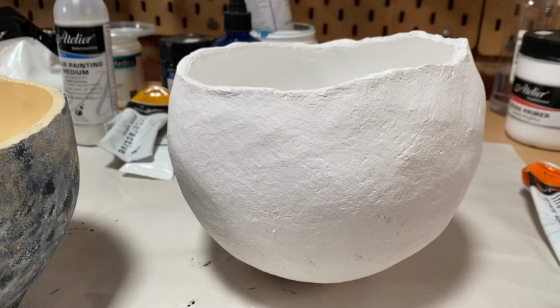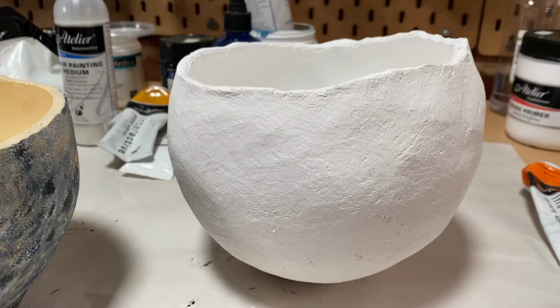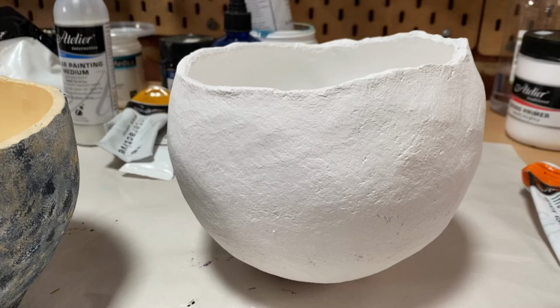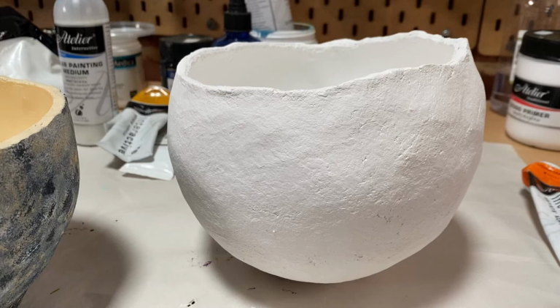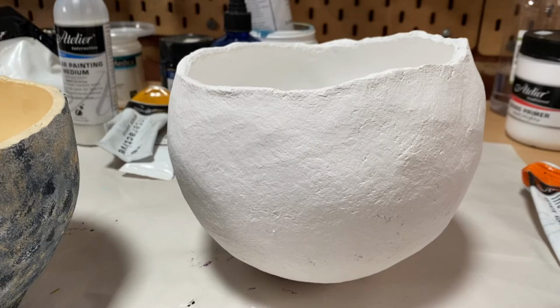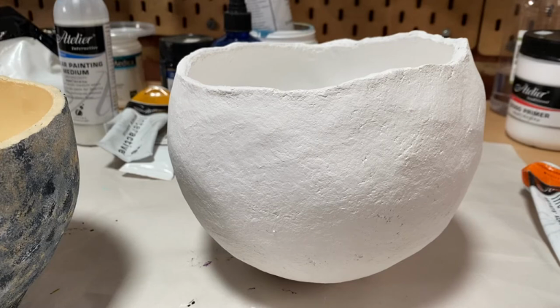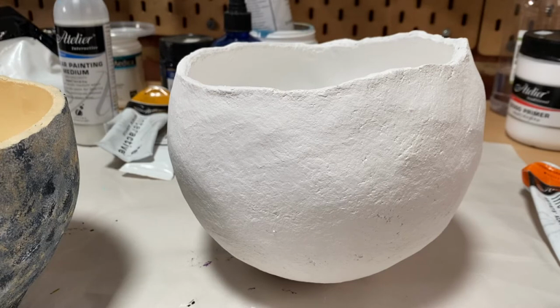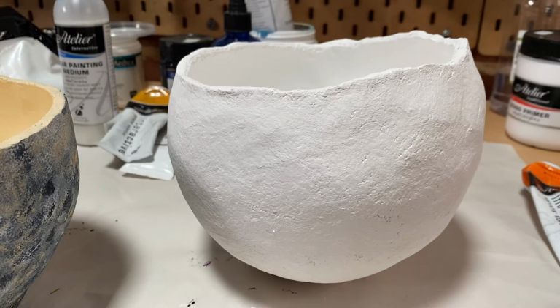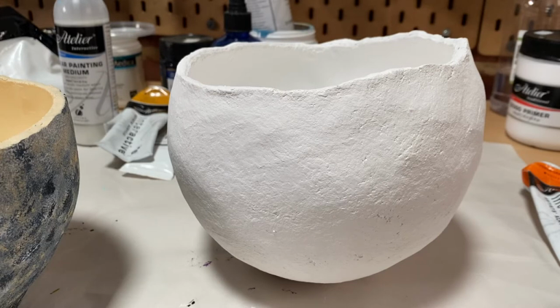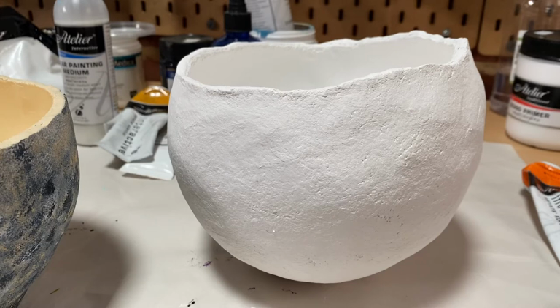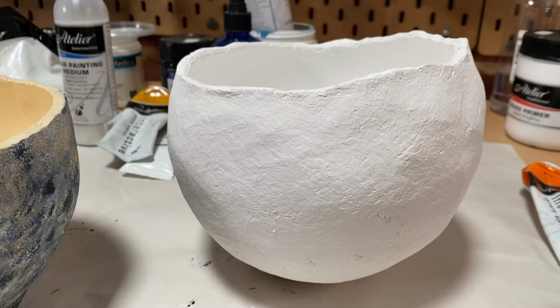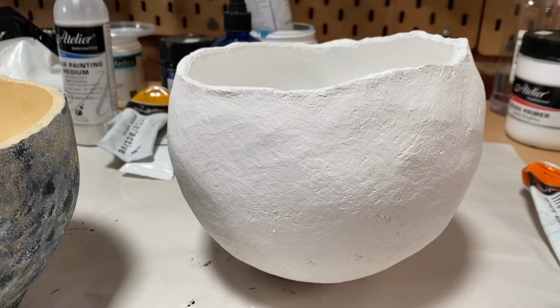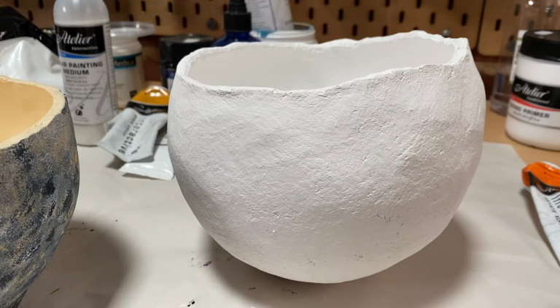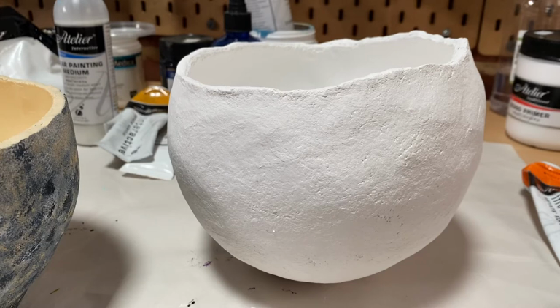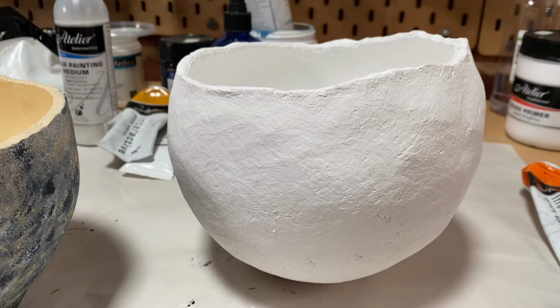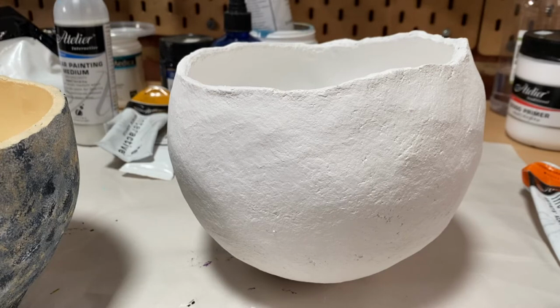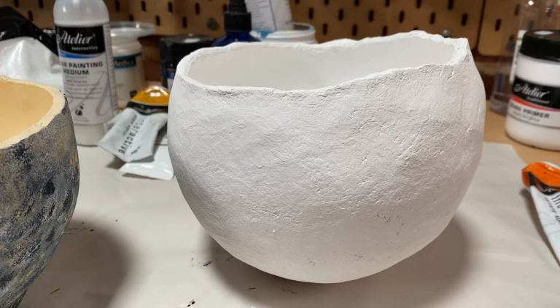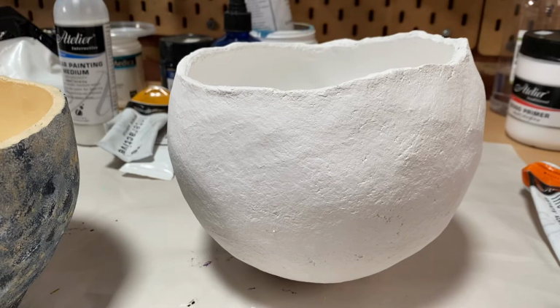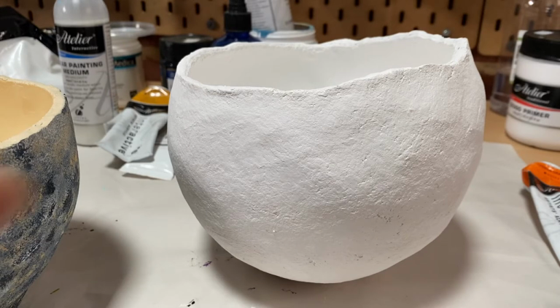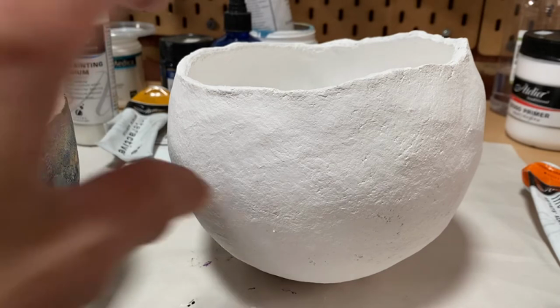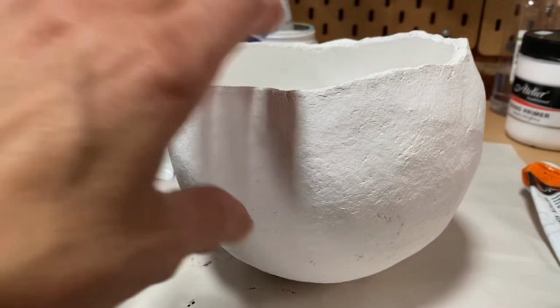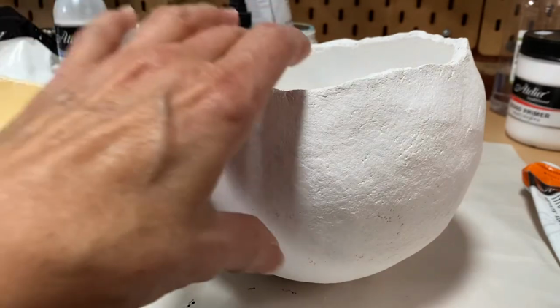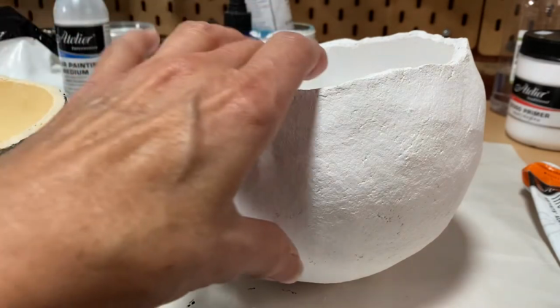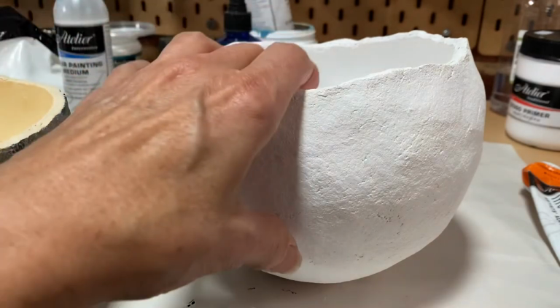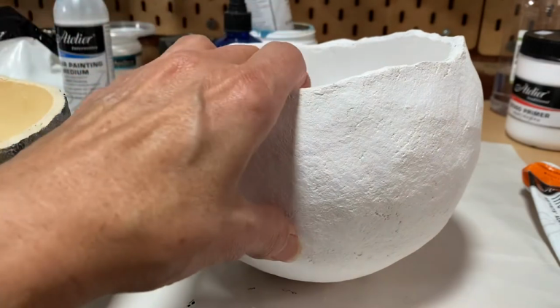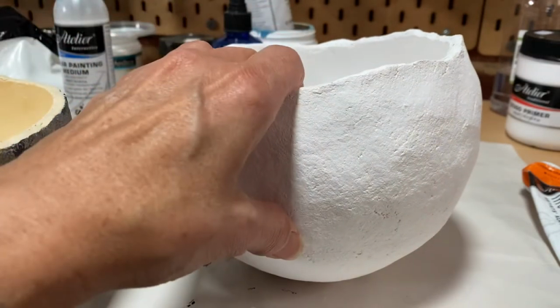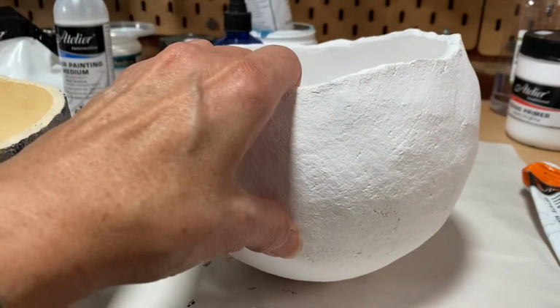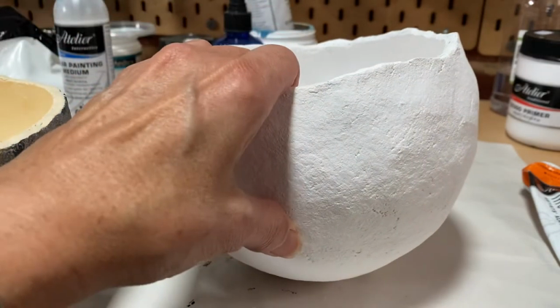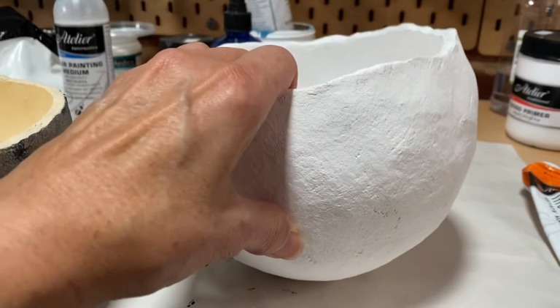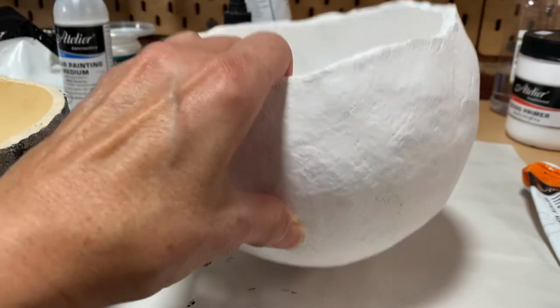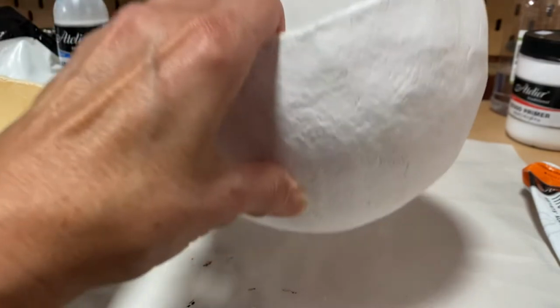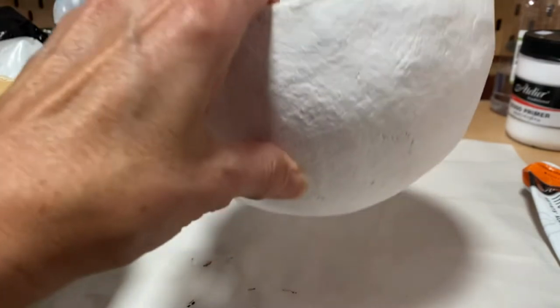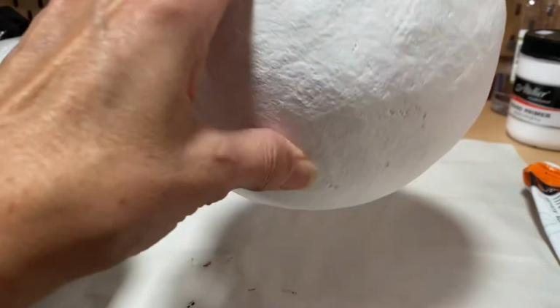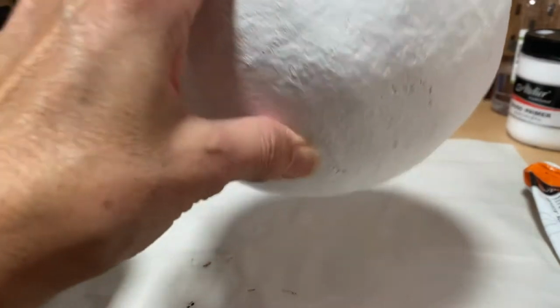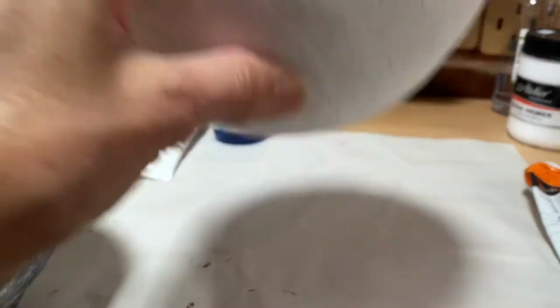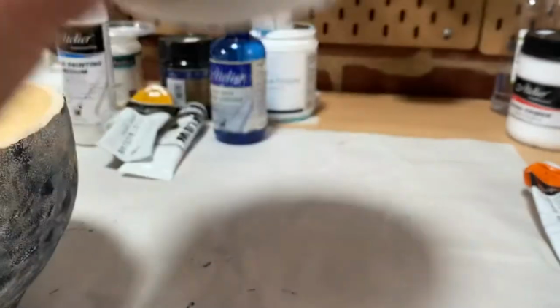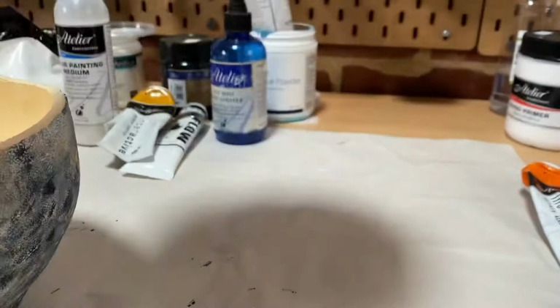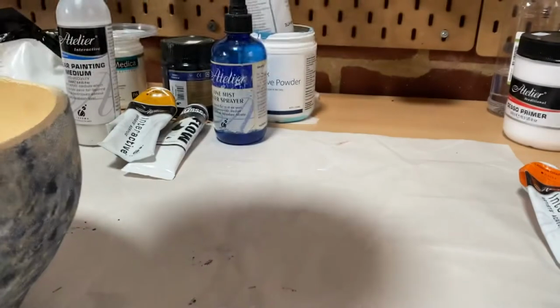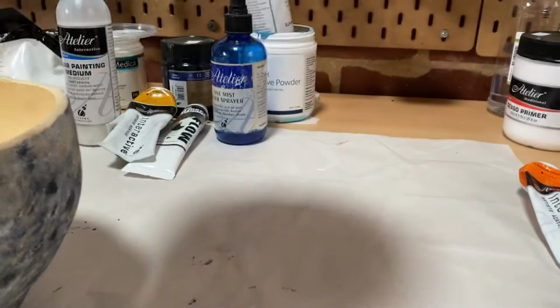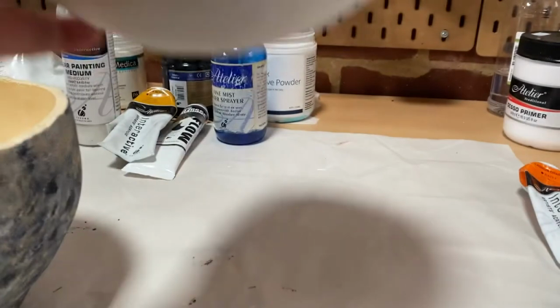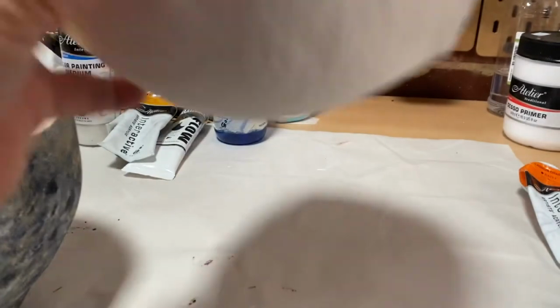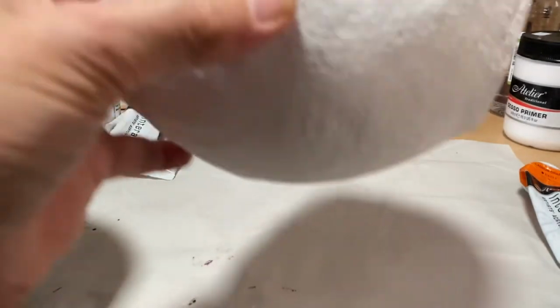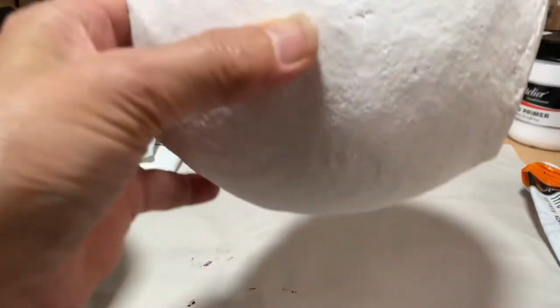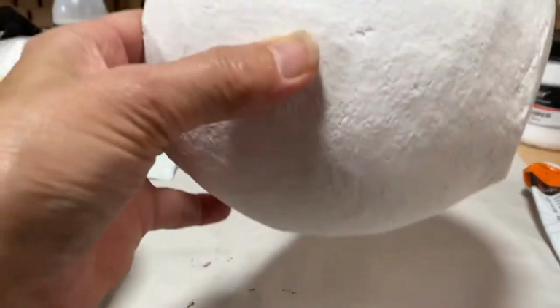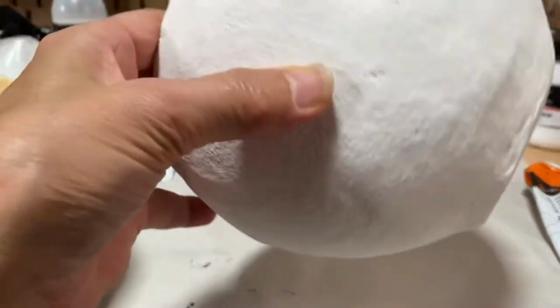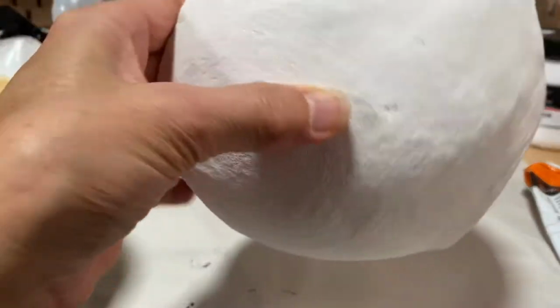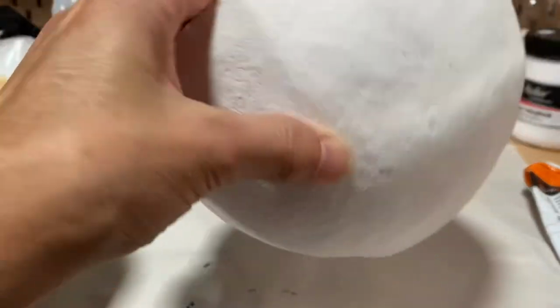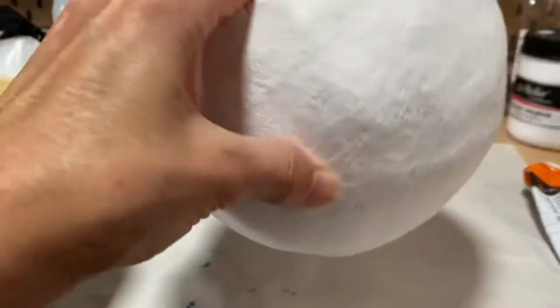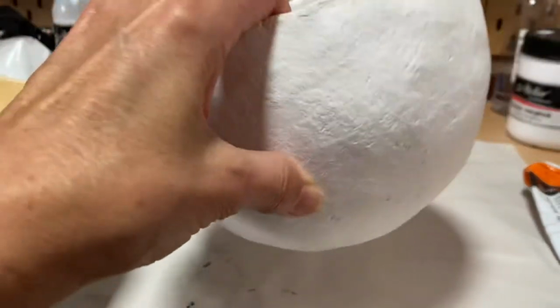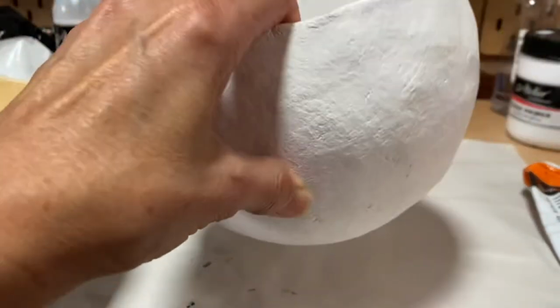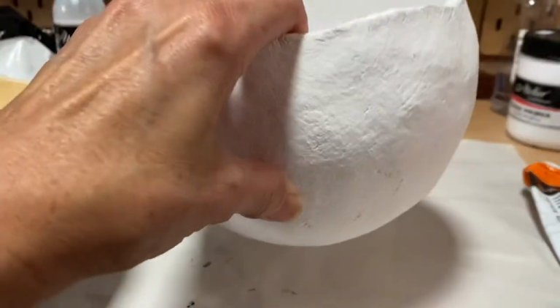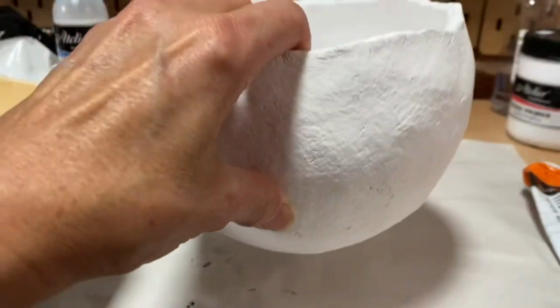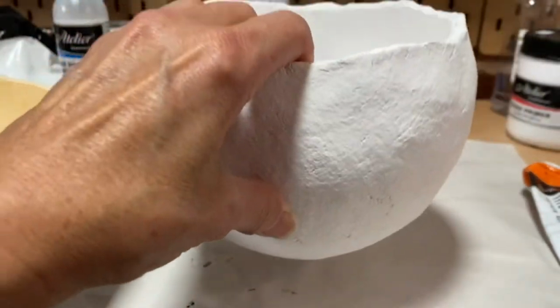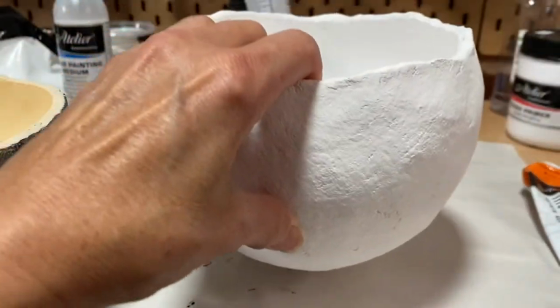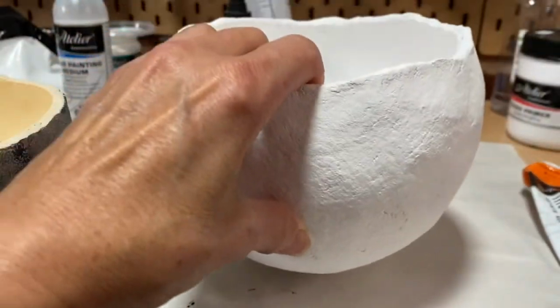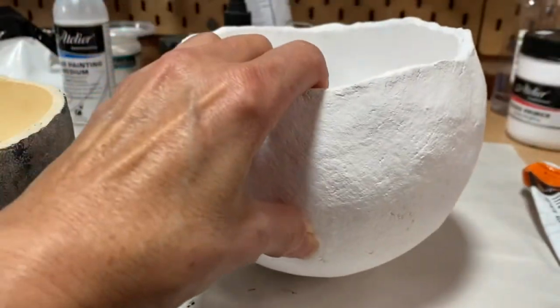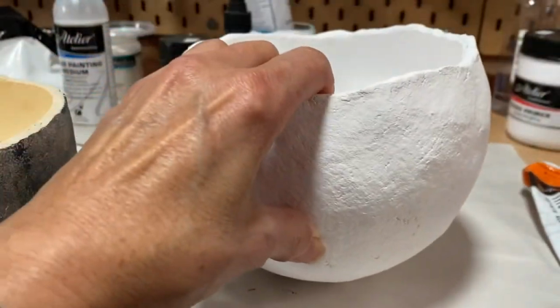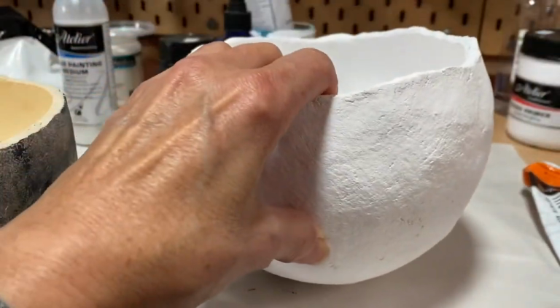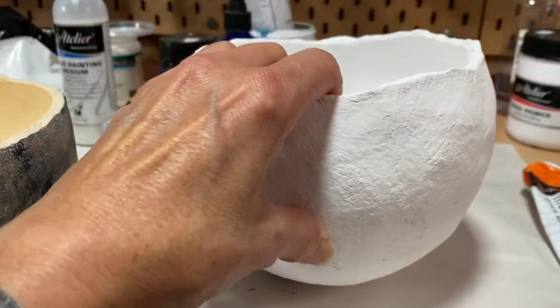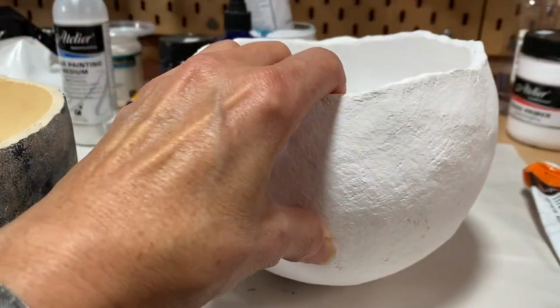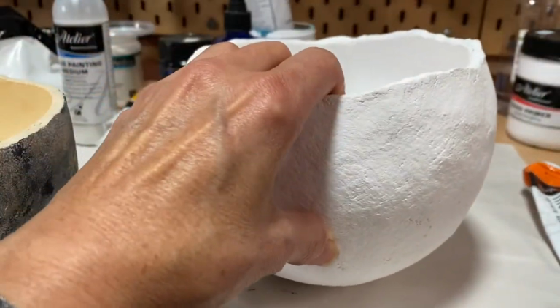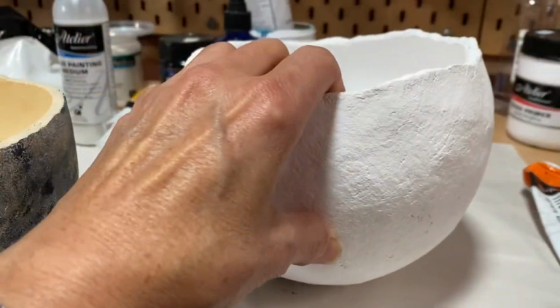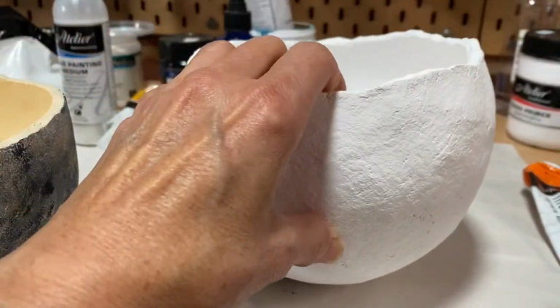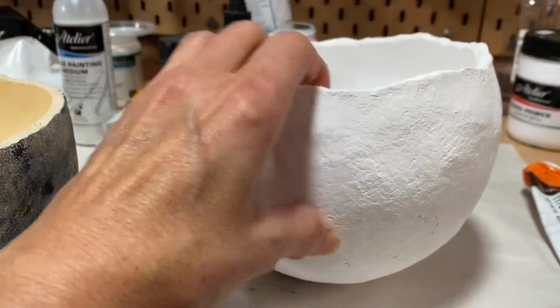I'm on the home stretch for getting pots ready for my exhibition, so I thought I'd show you what I've been up to.